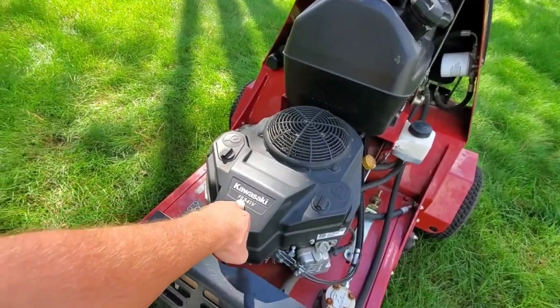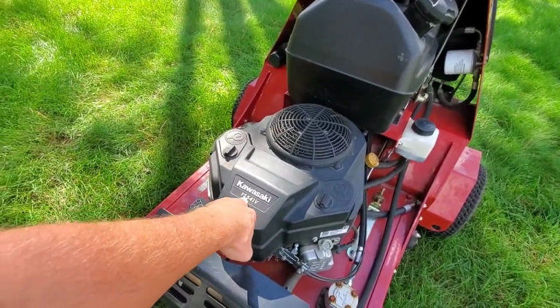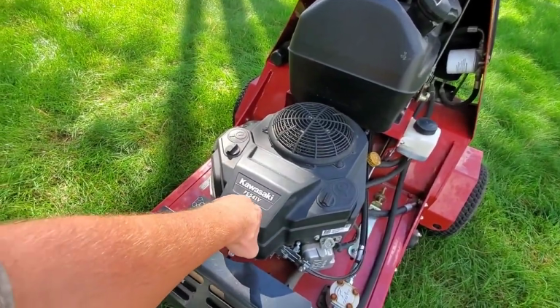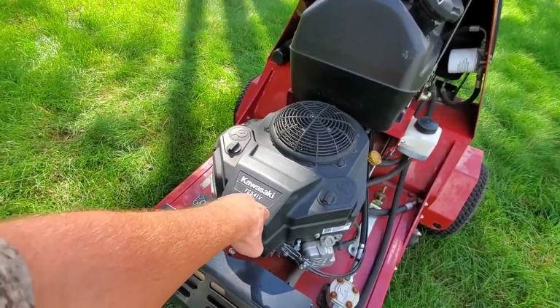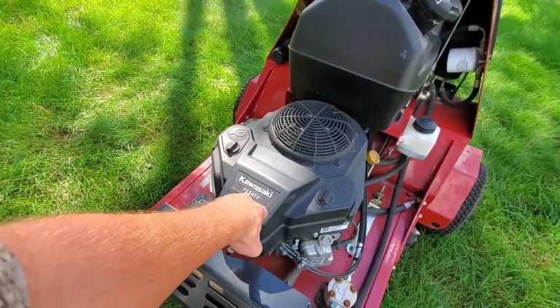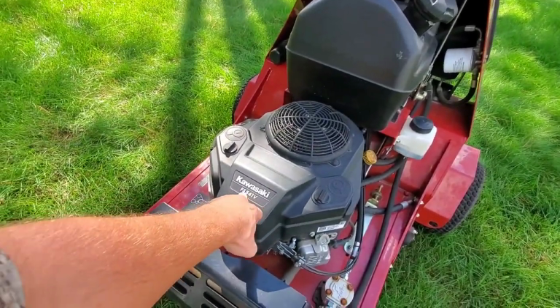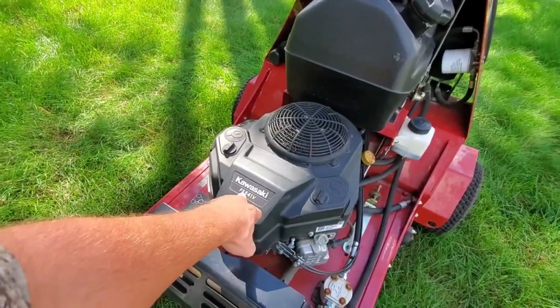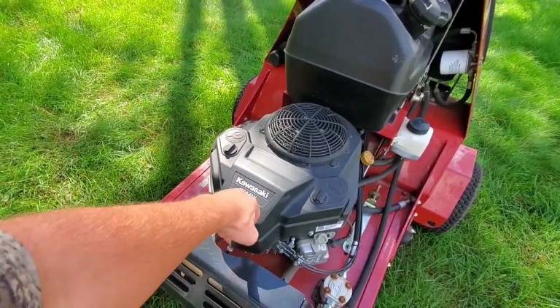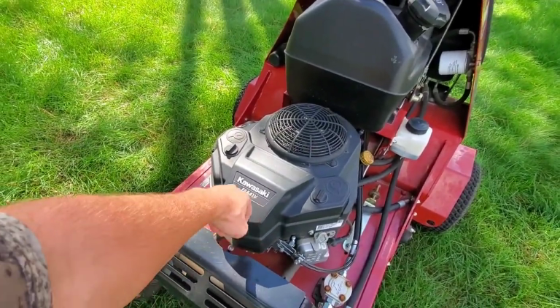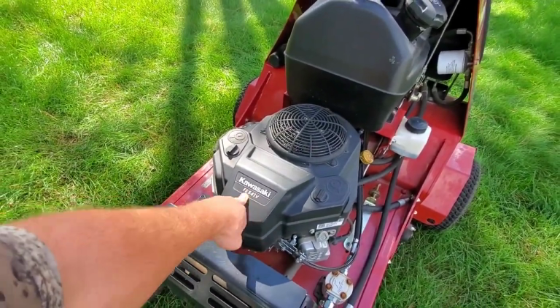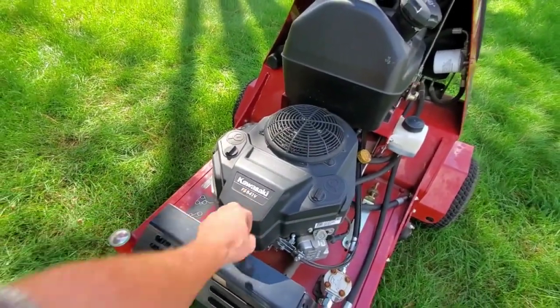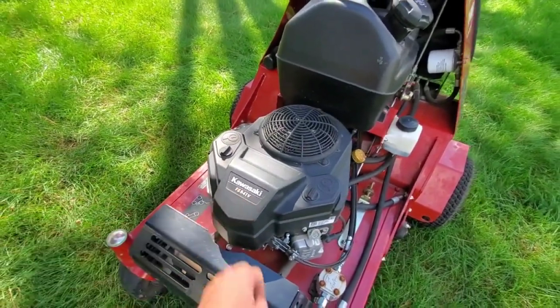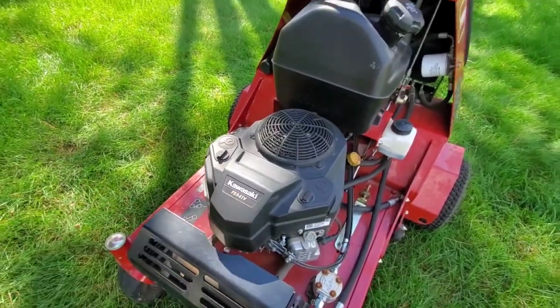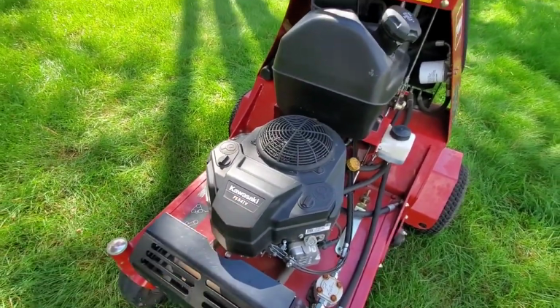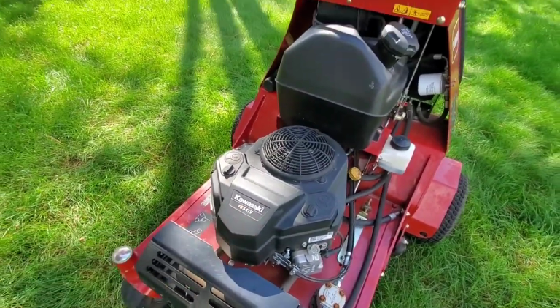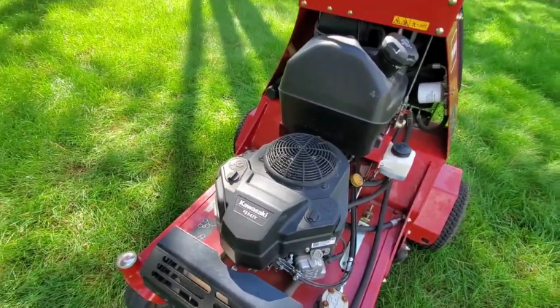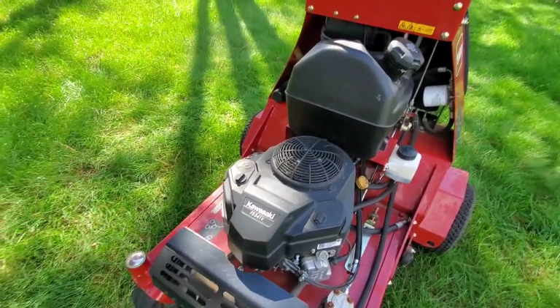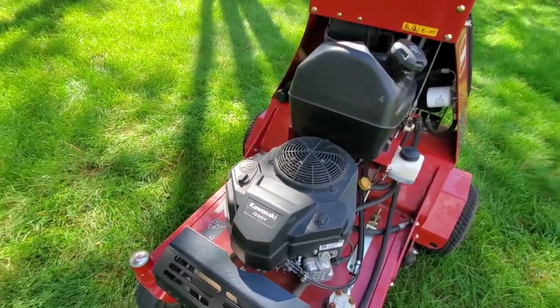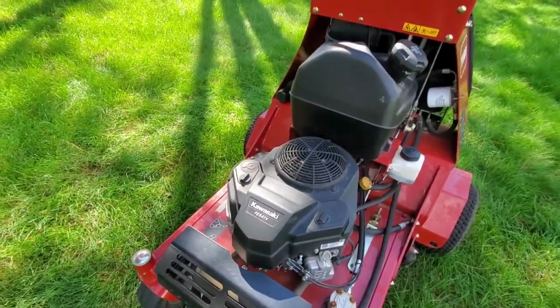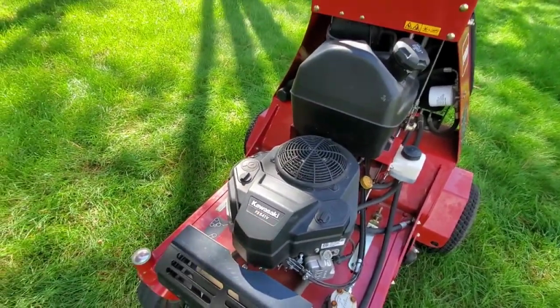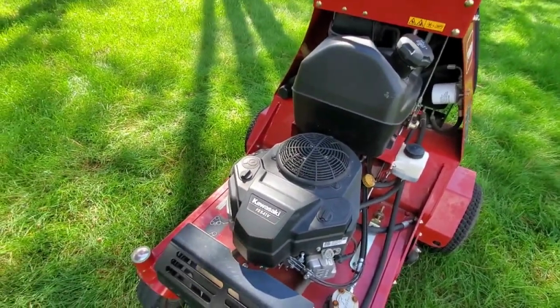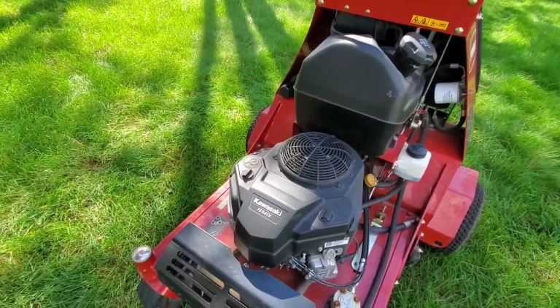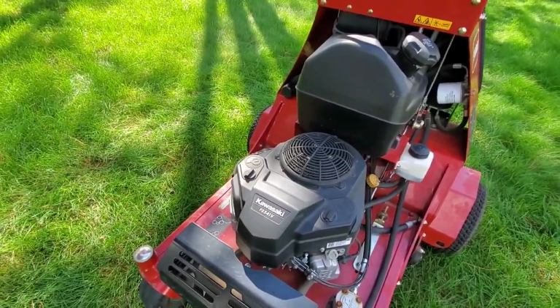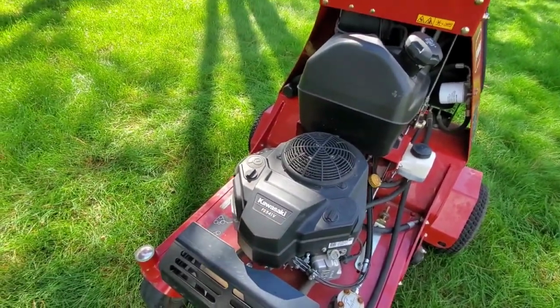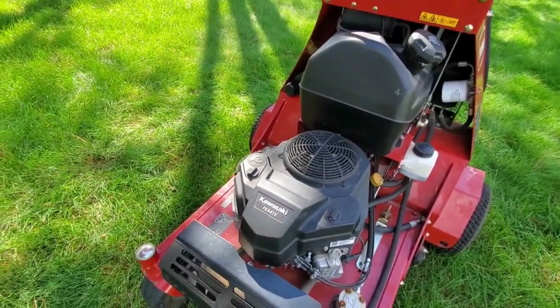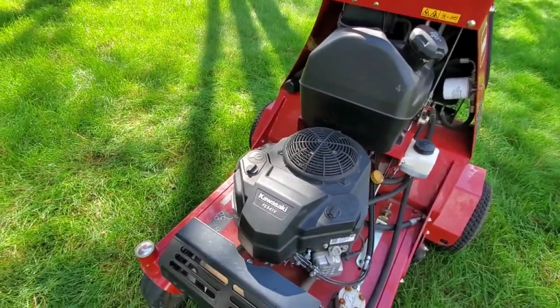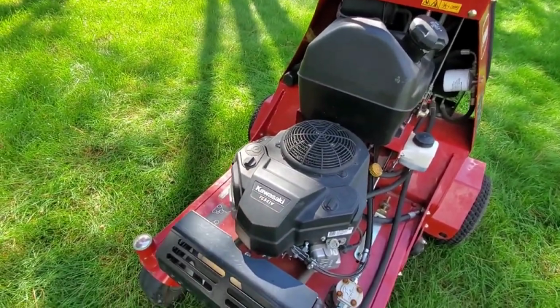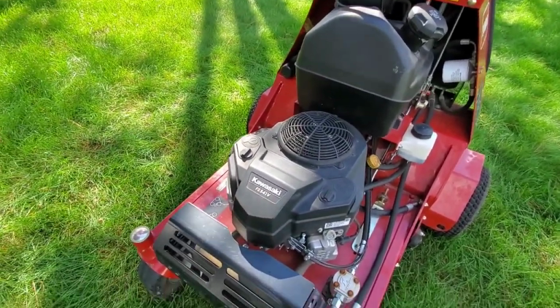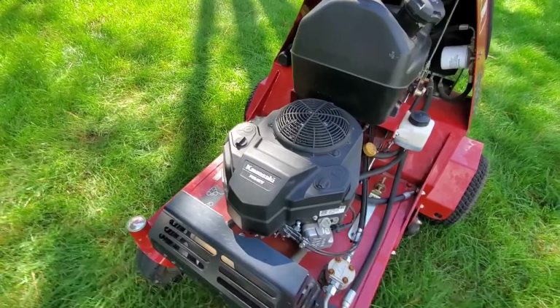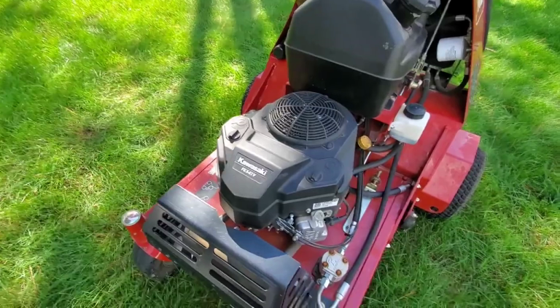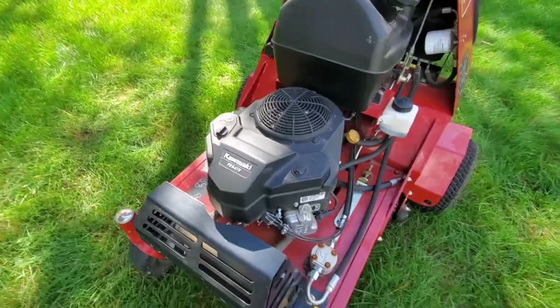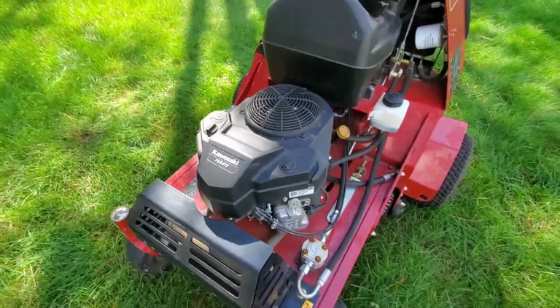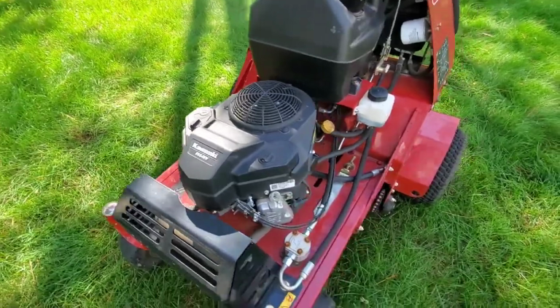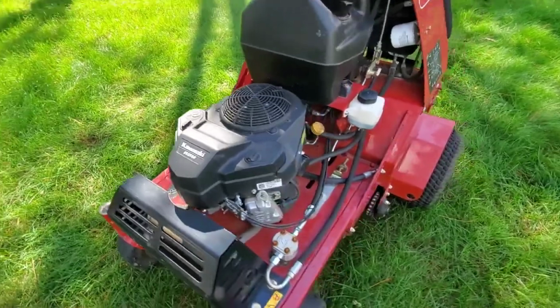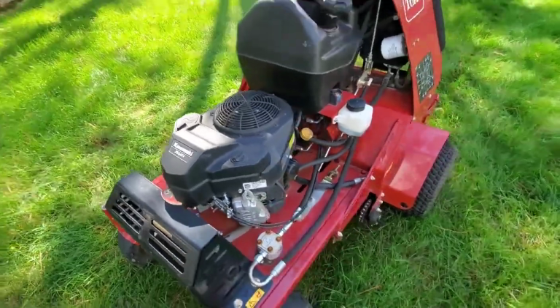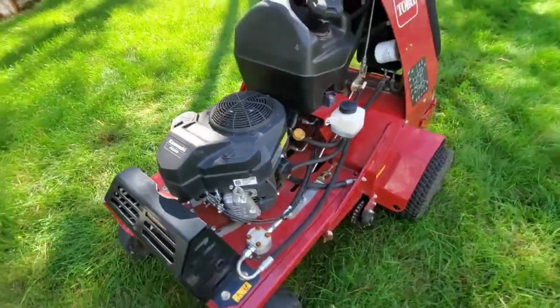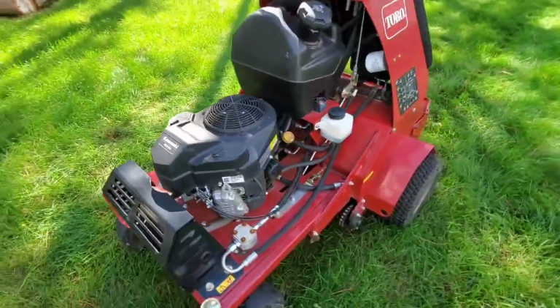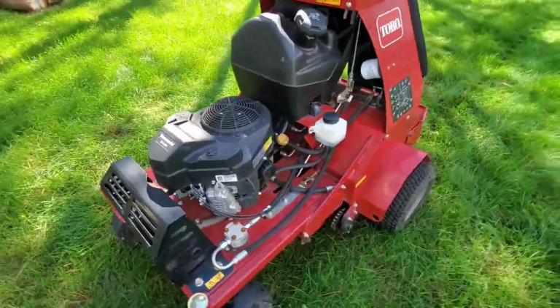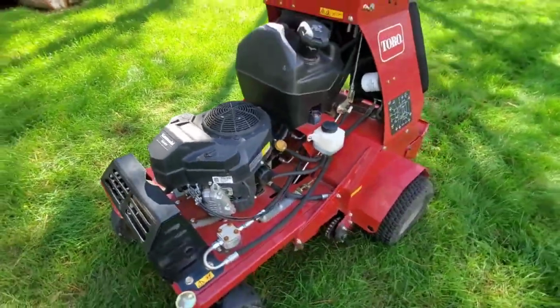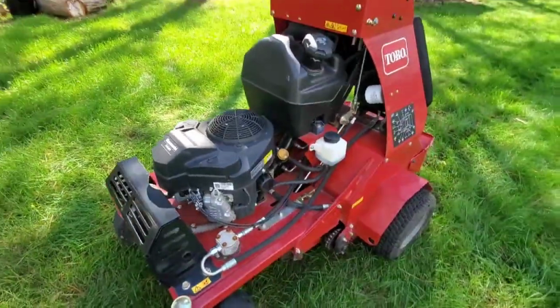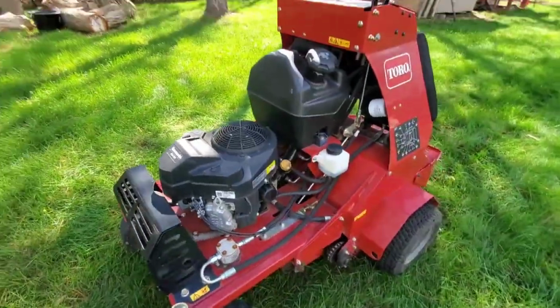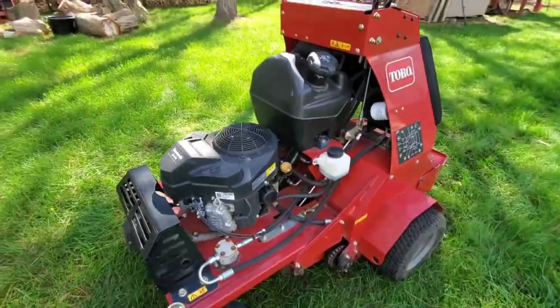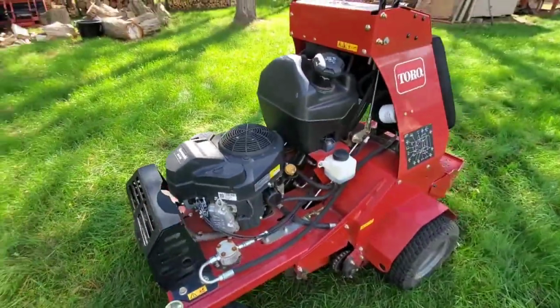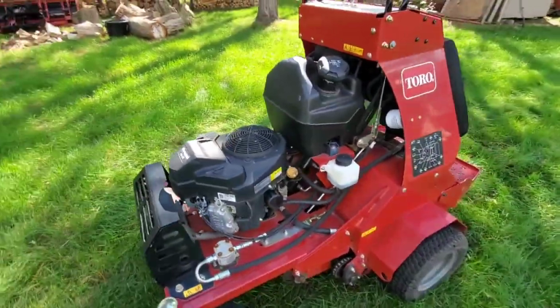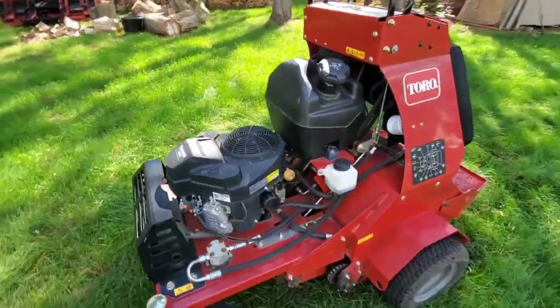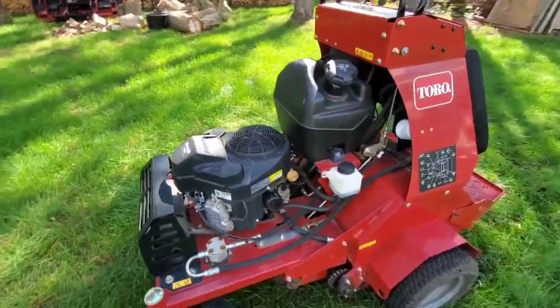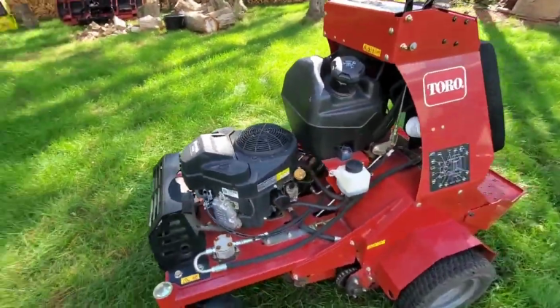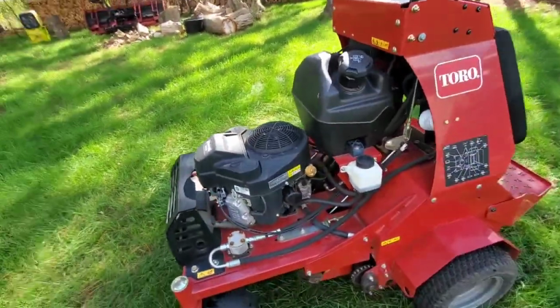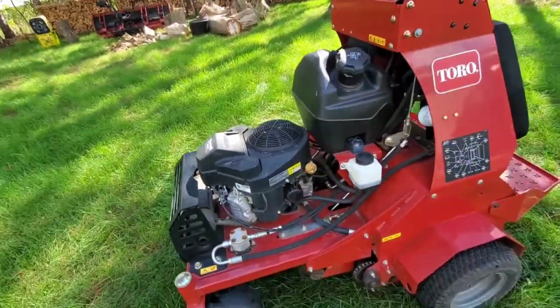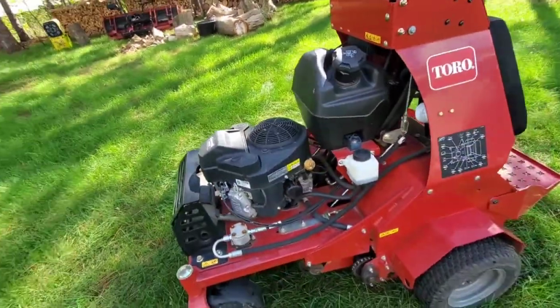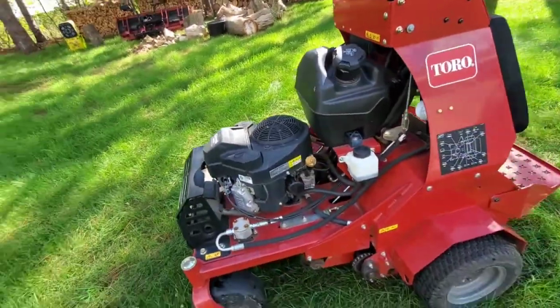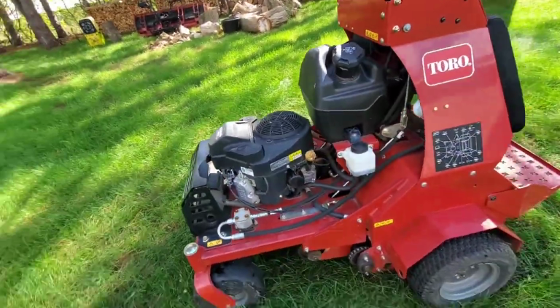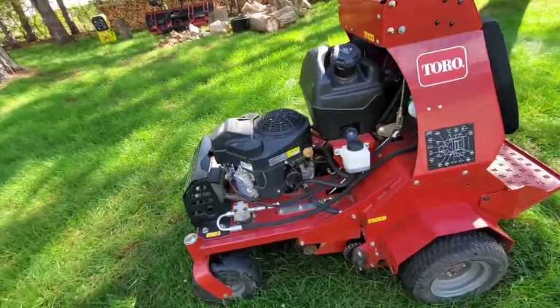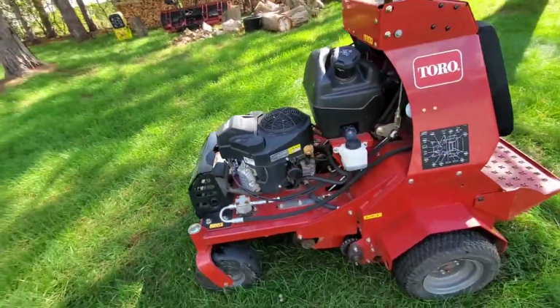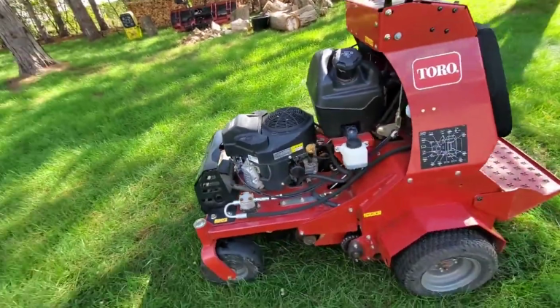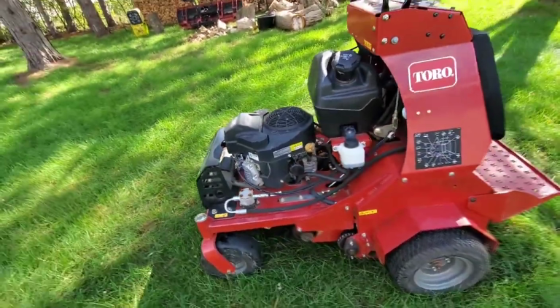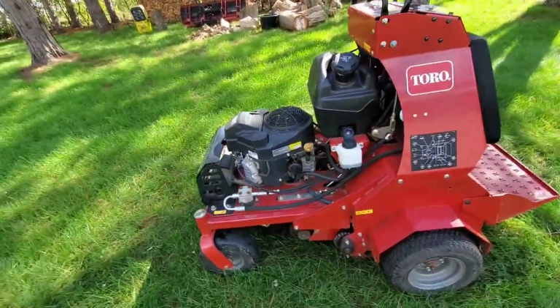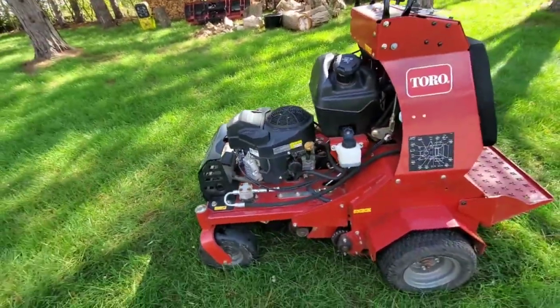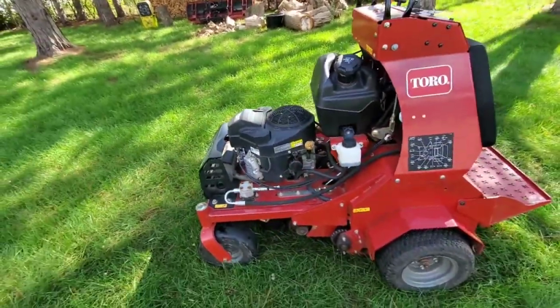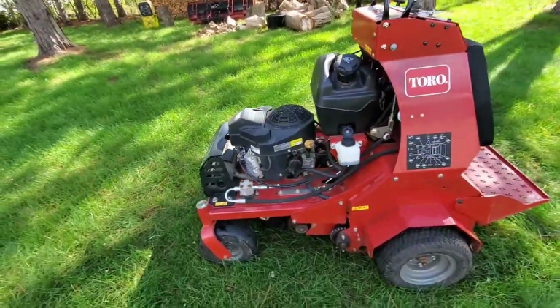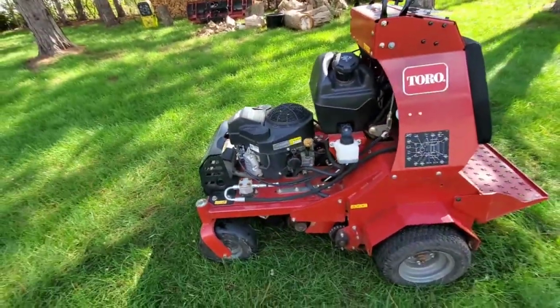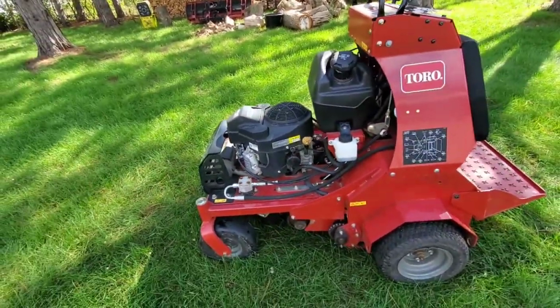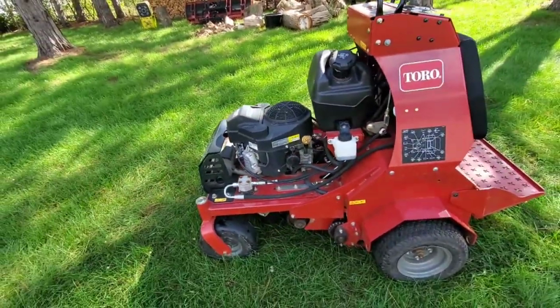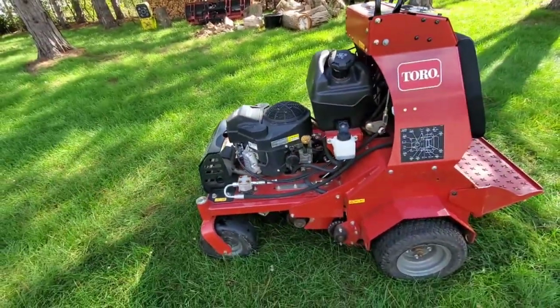It's running a Kawasaki FS 541V — pretty good commercial motor.